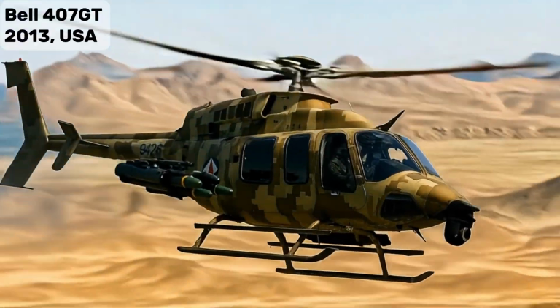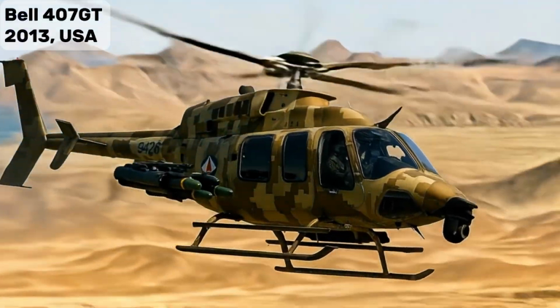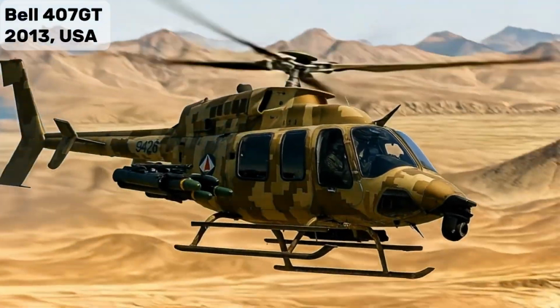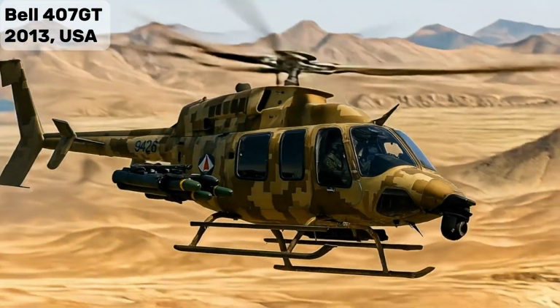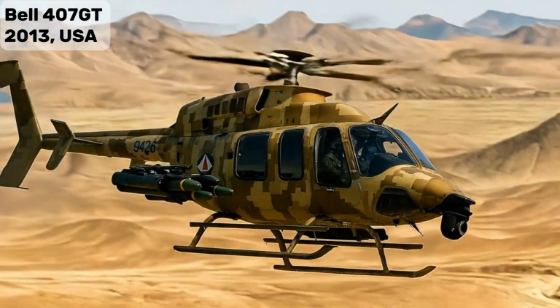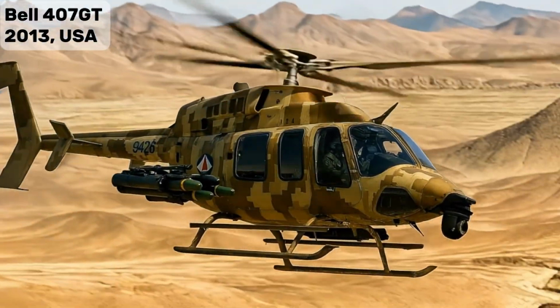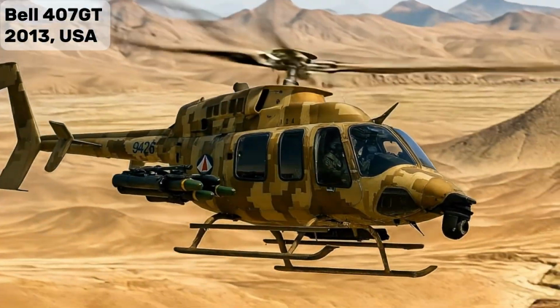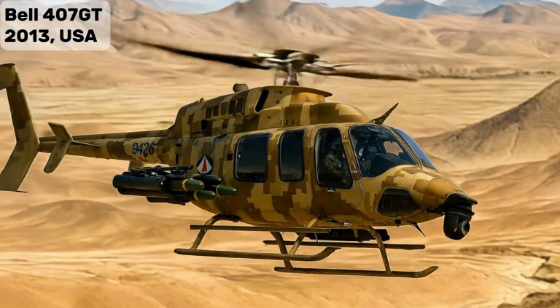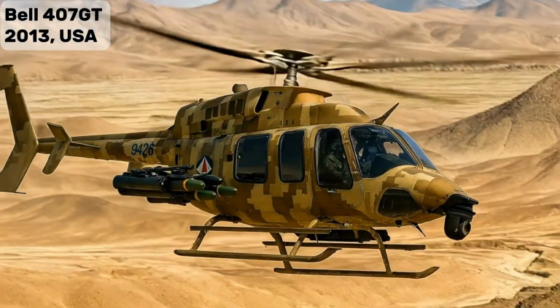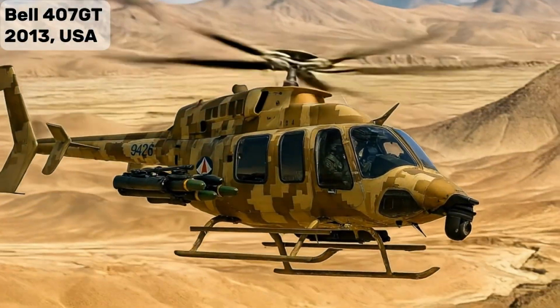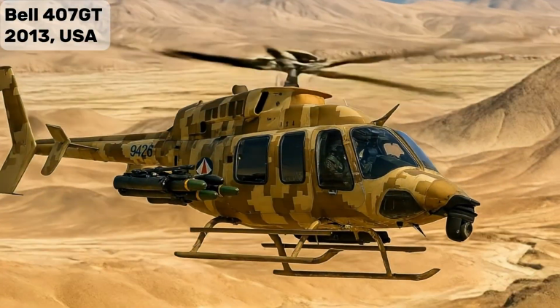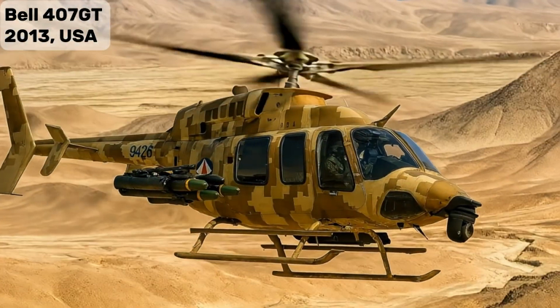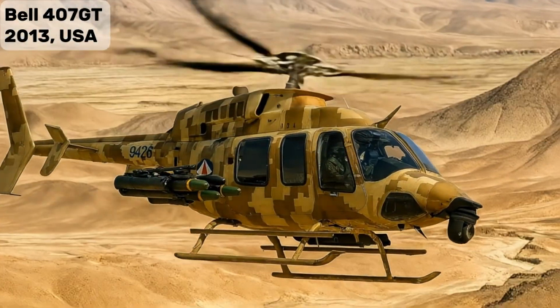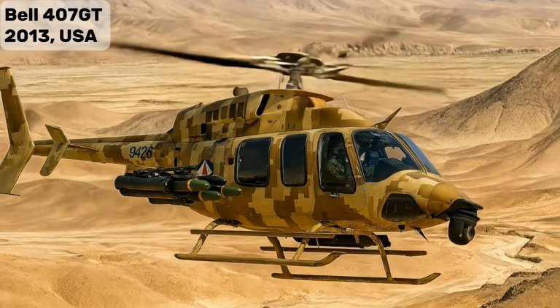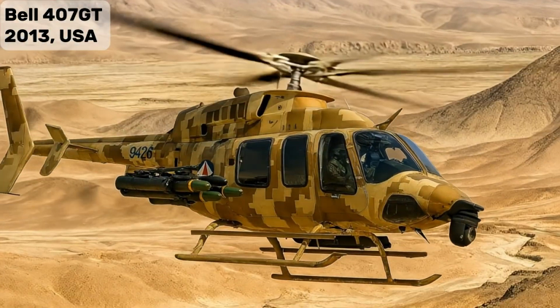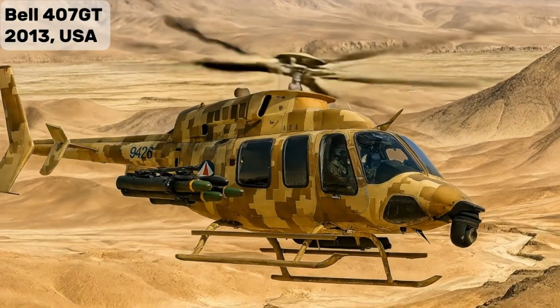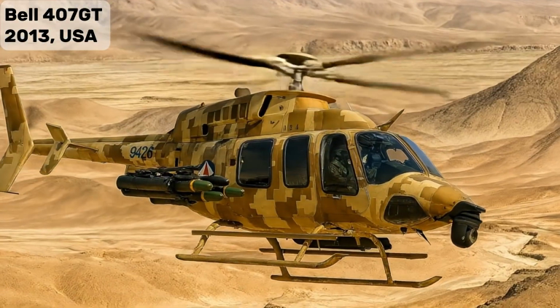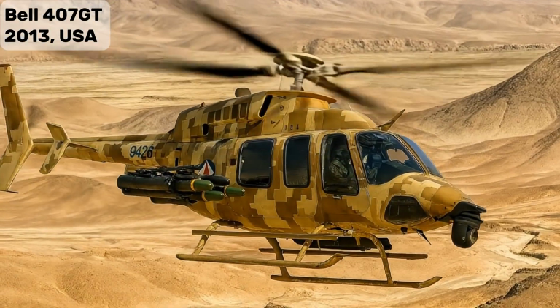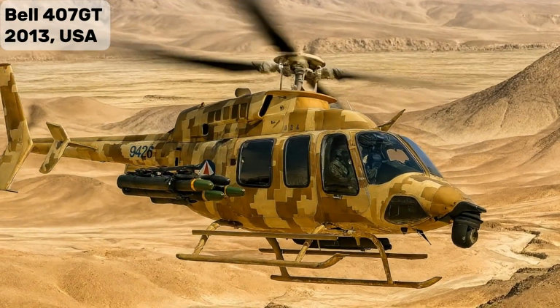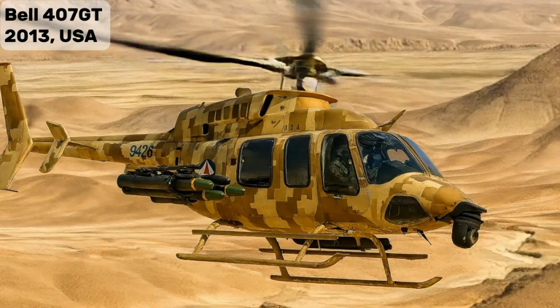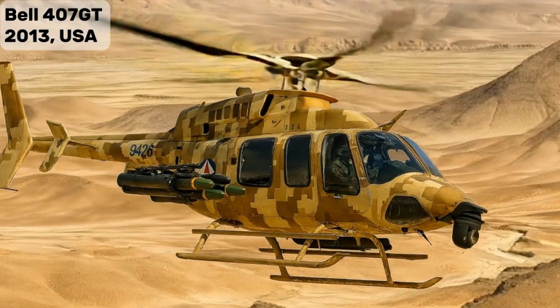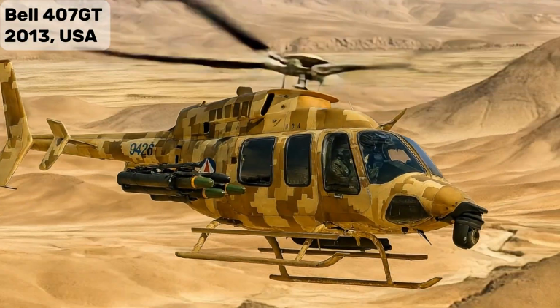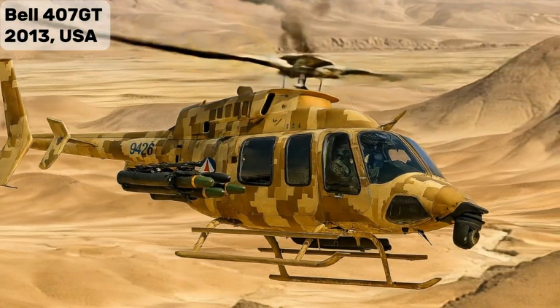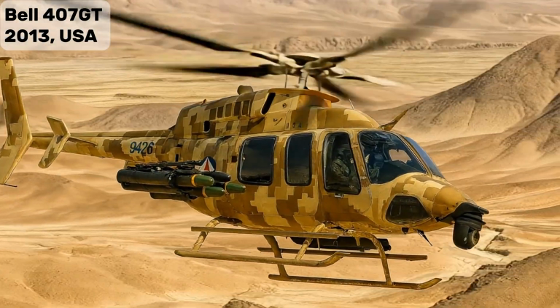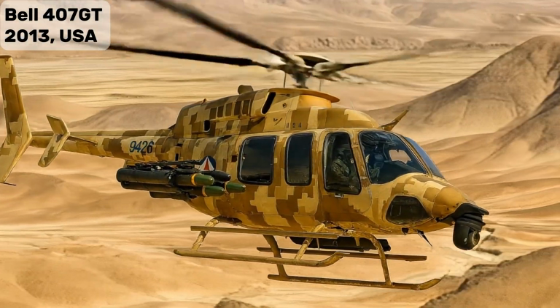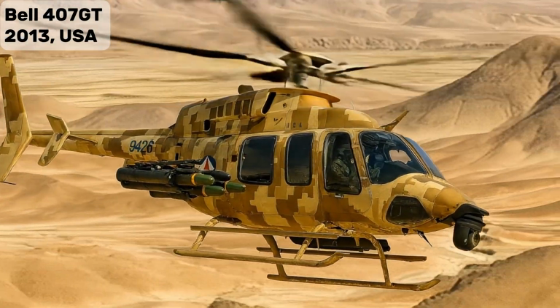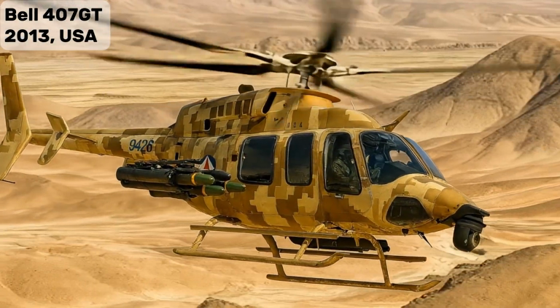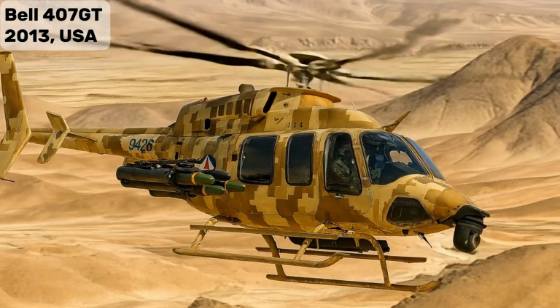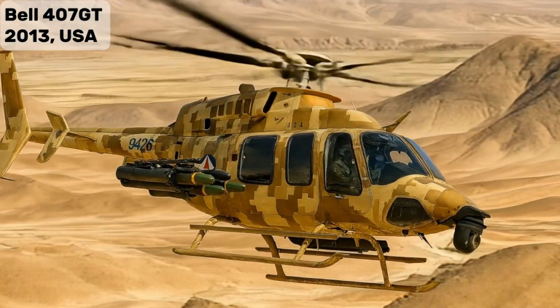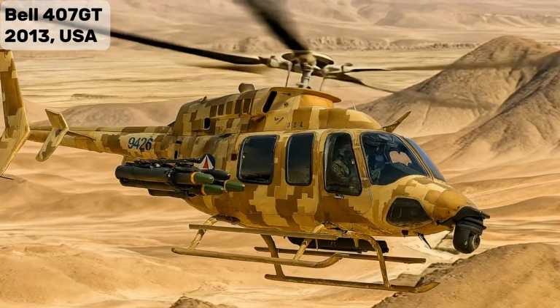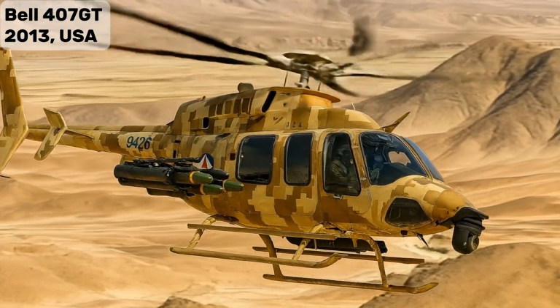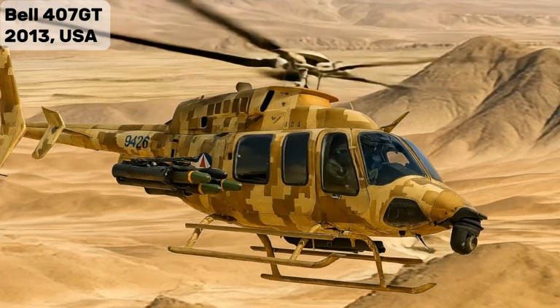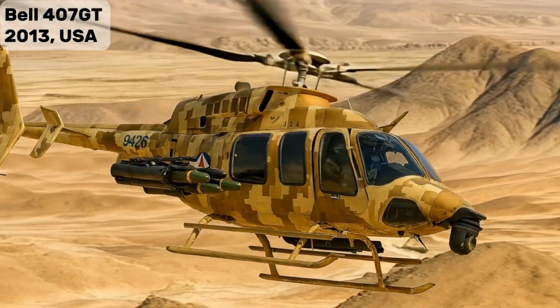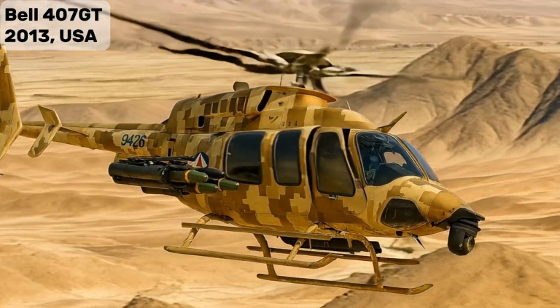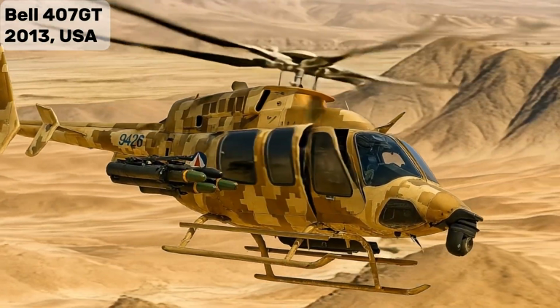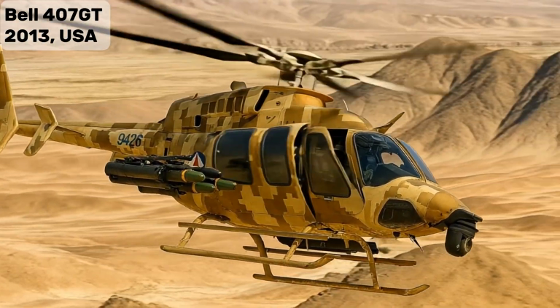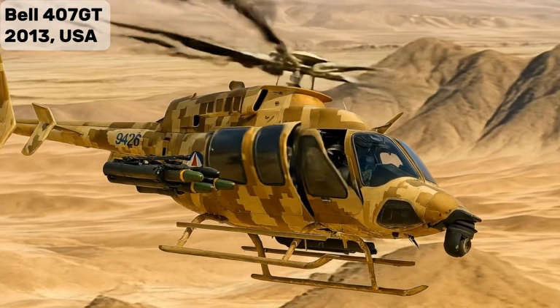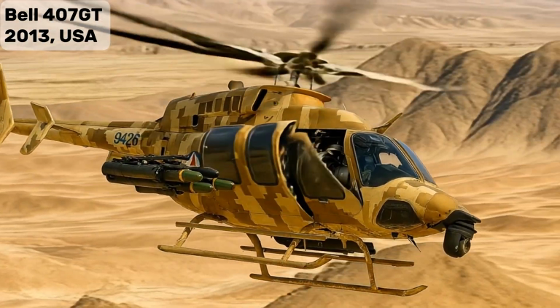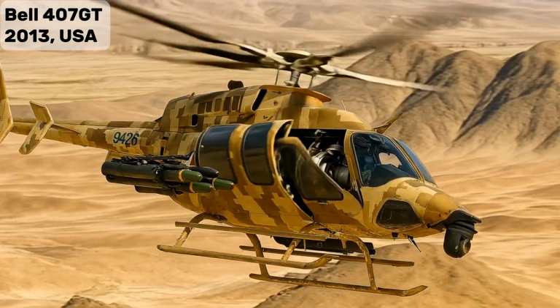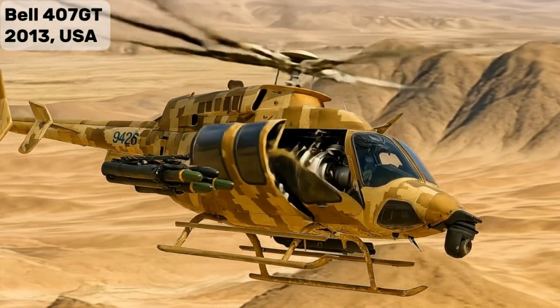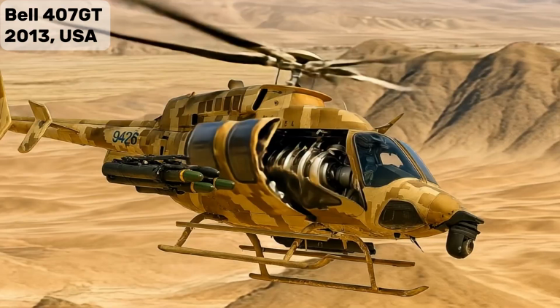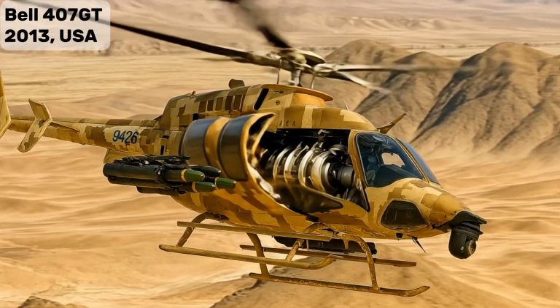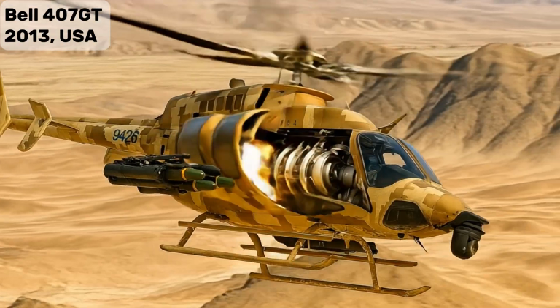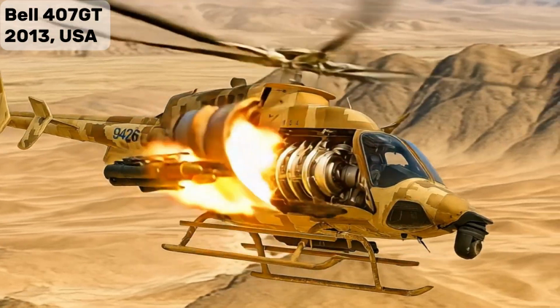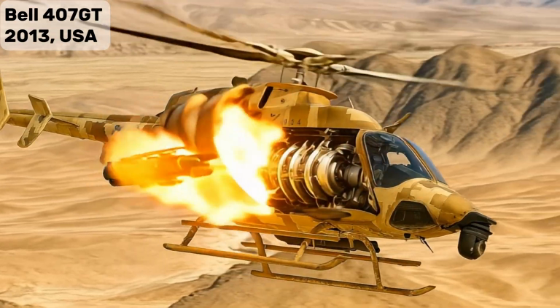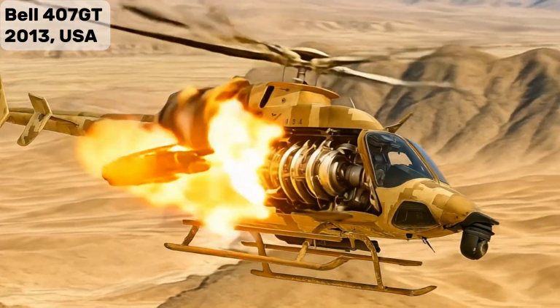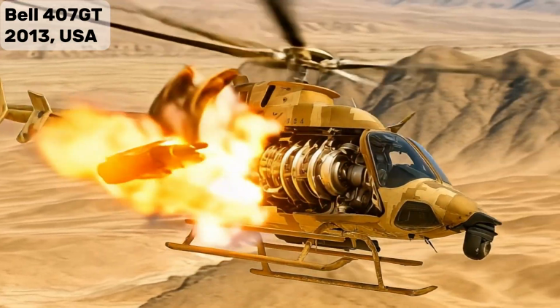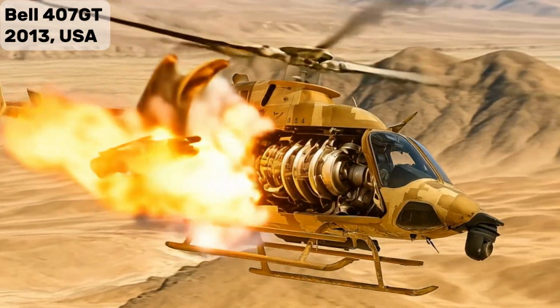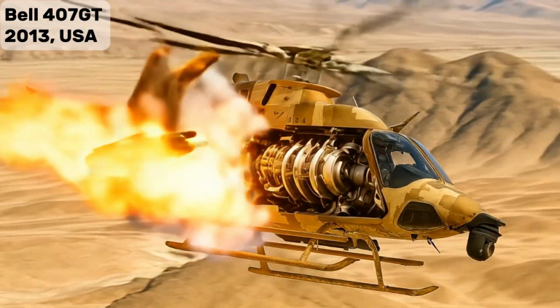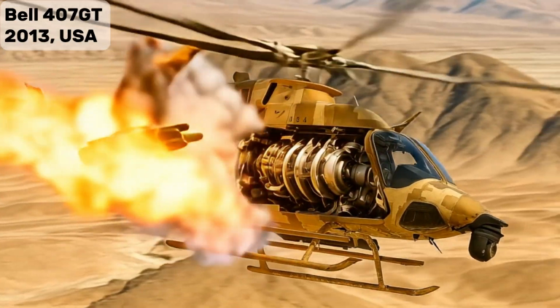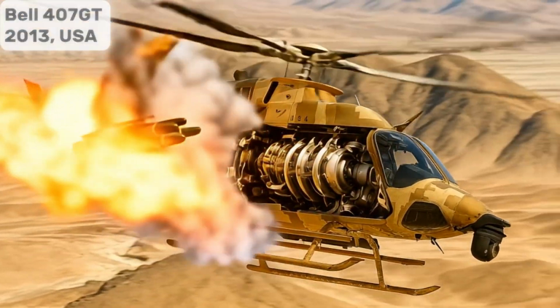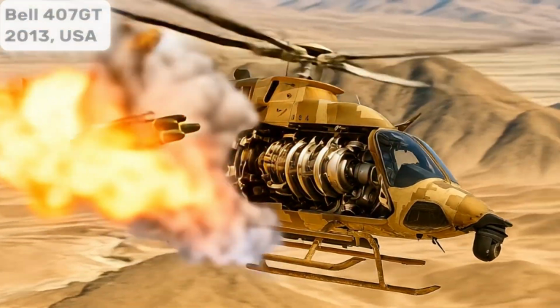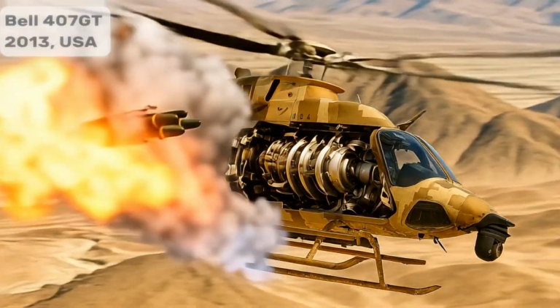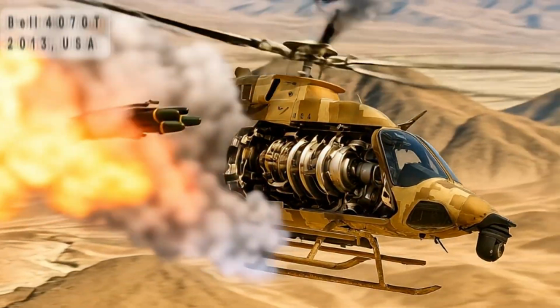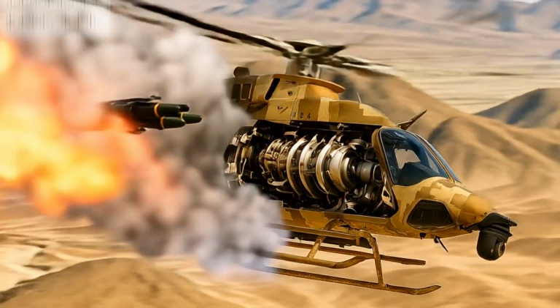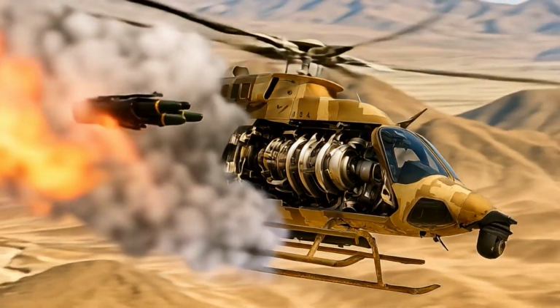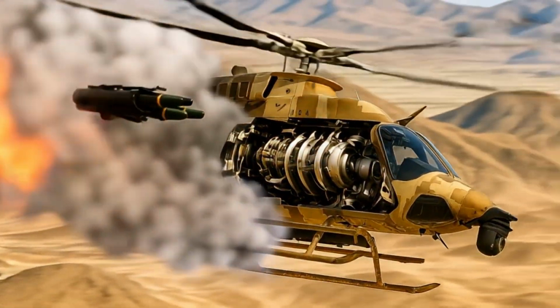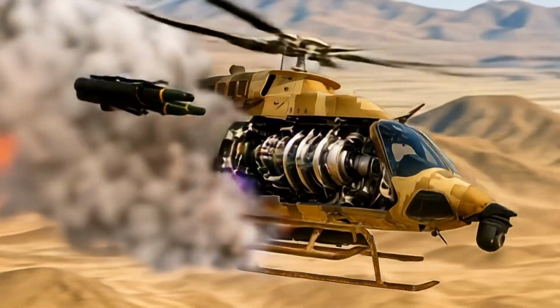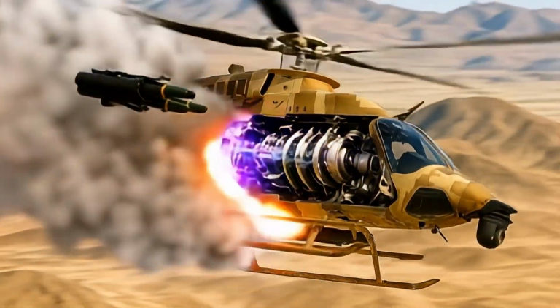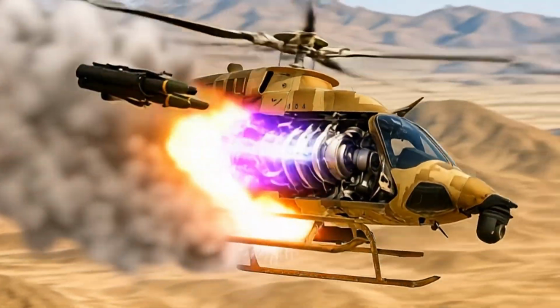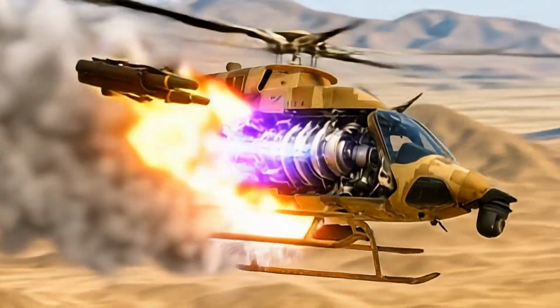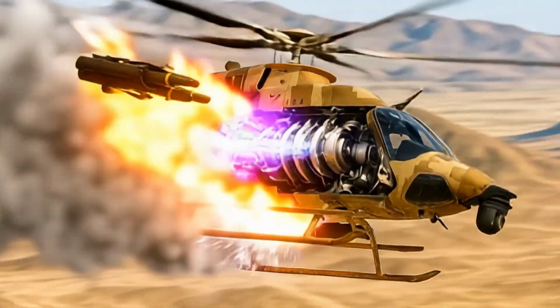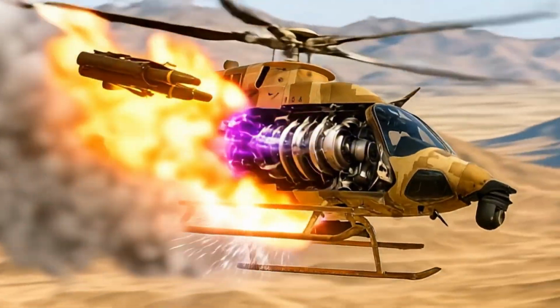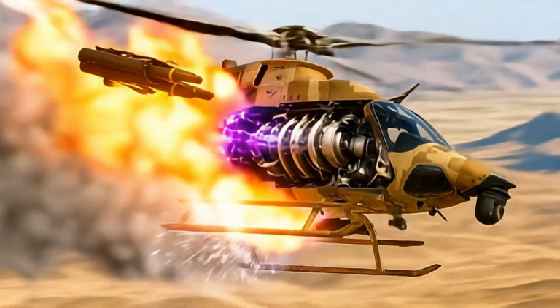BELL-407GT — Armed BELL-407 variant, equipped with advanced sensors and weapon systems.